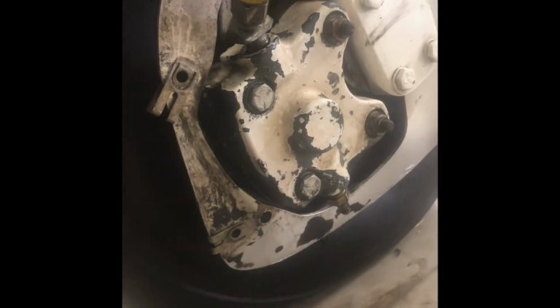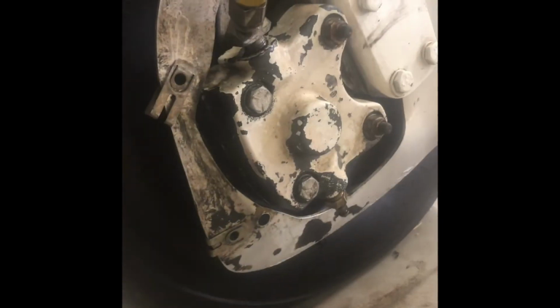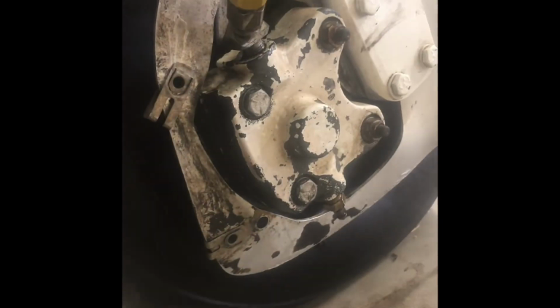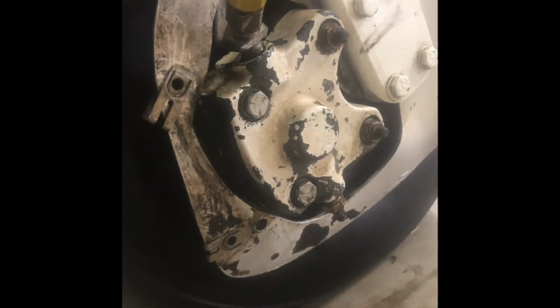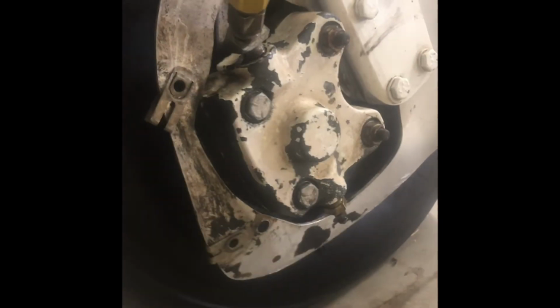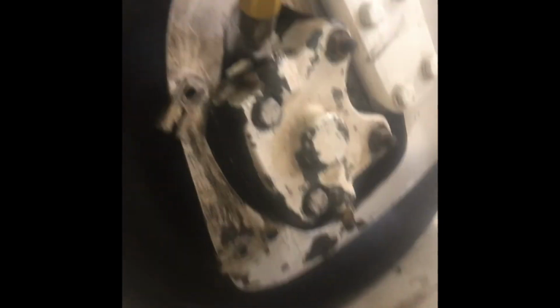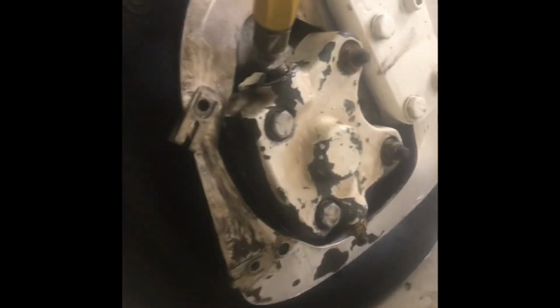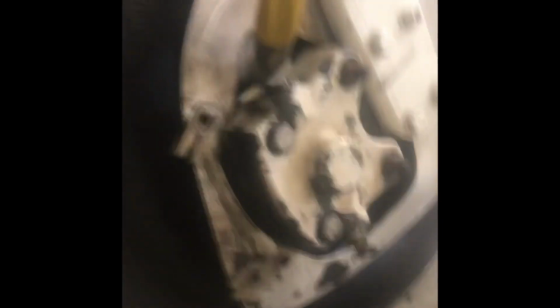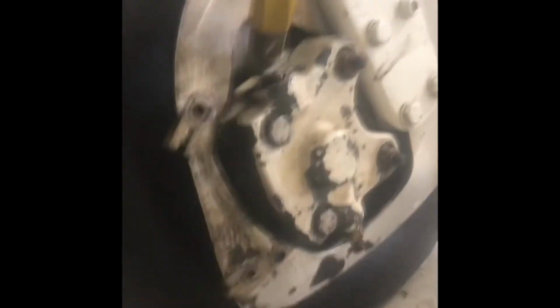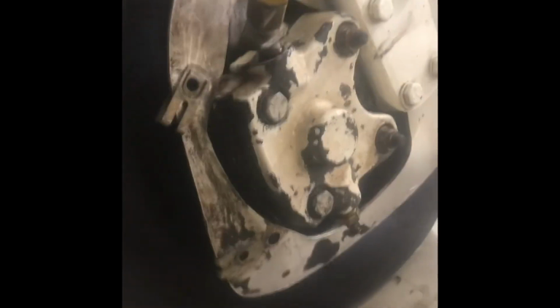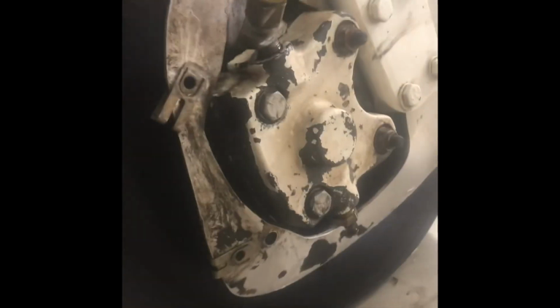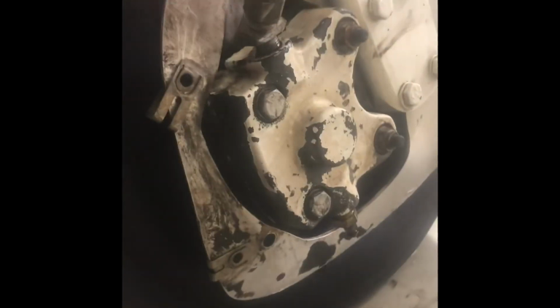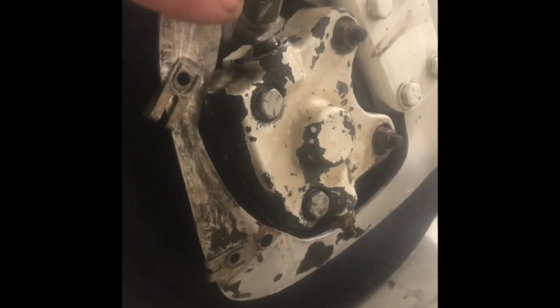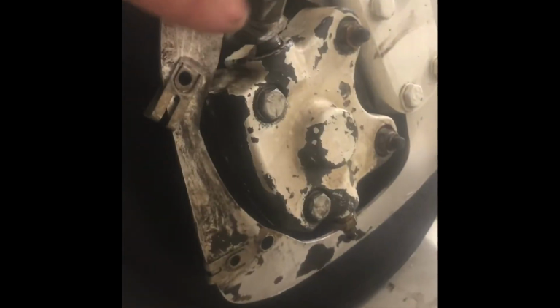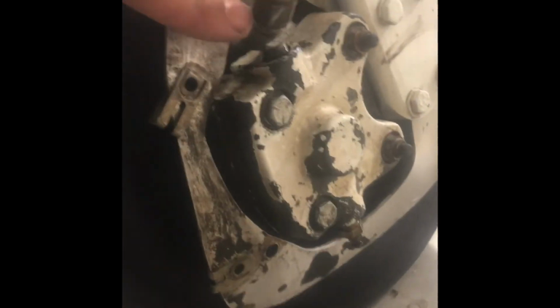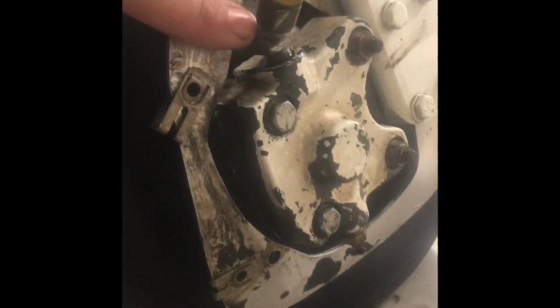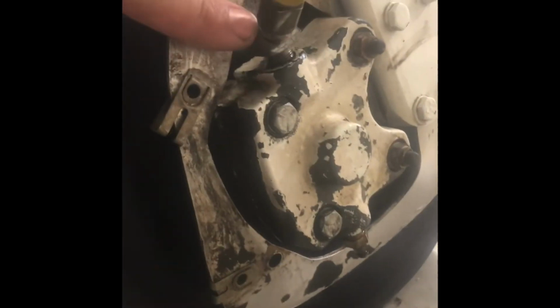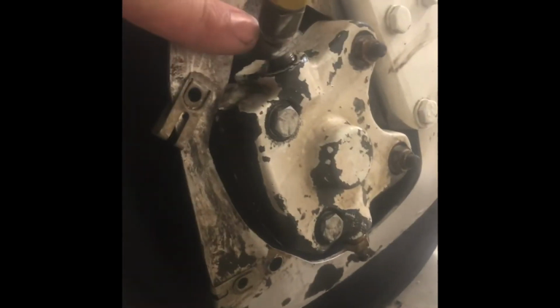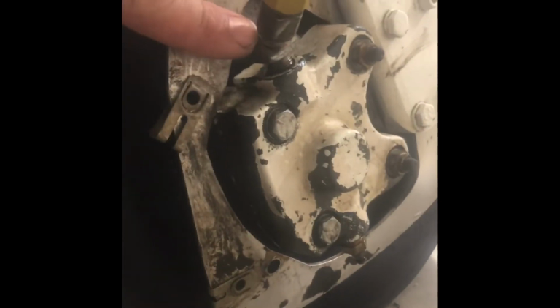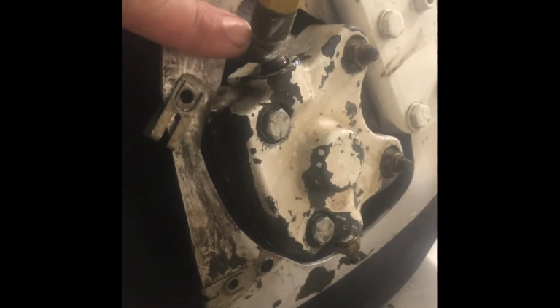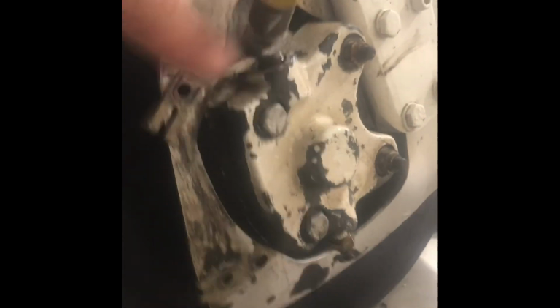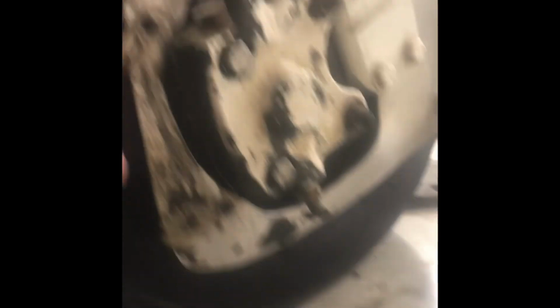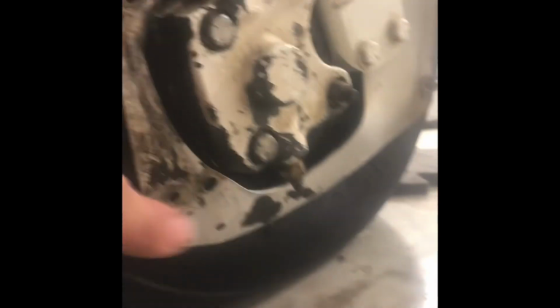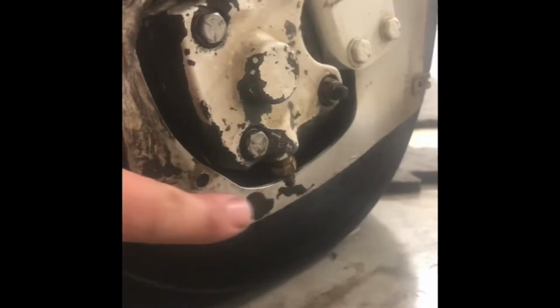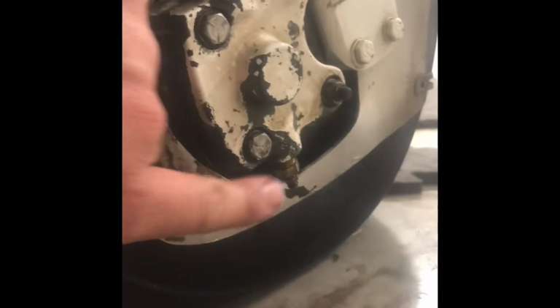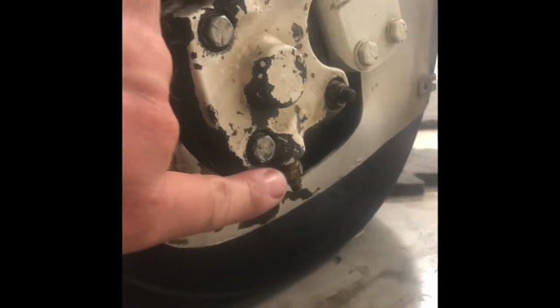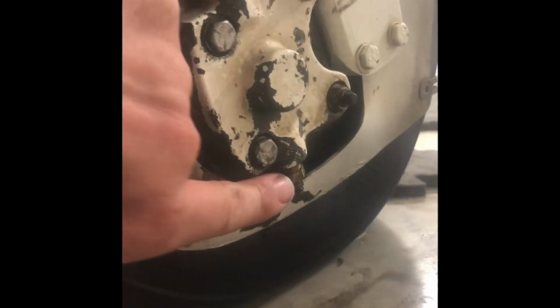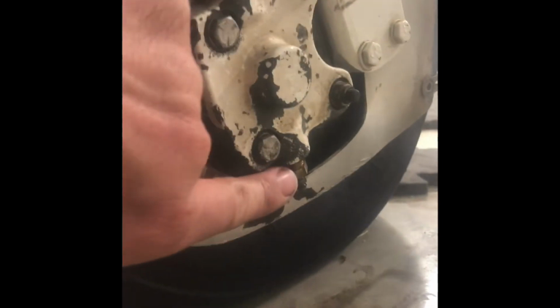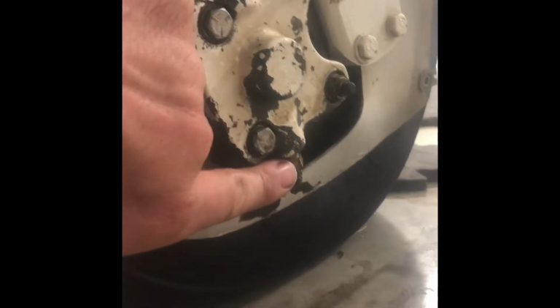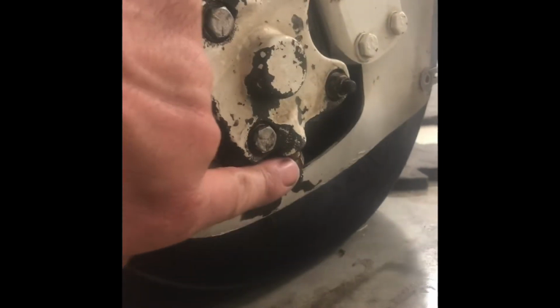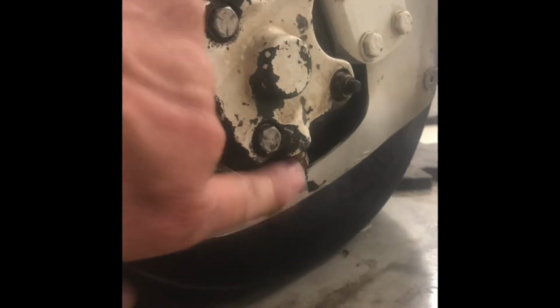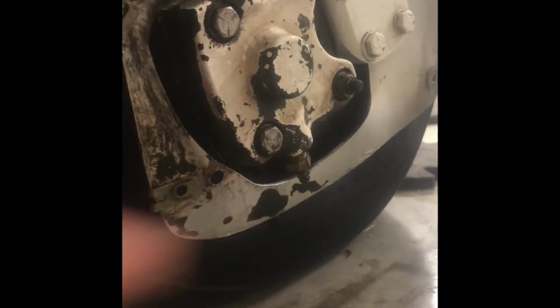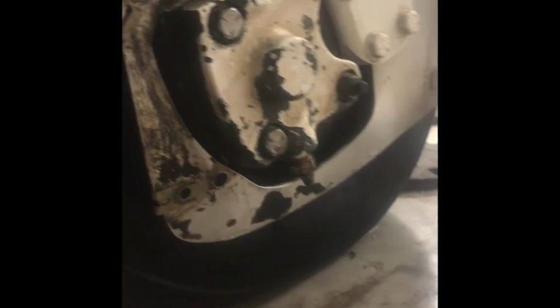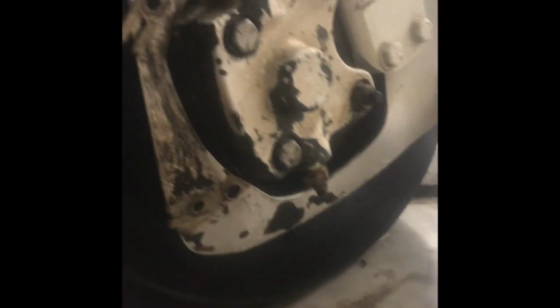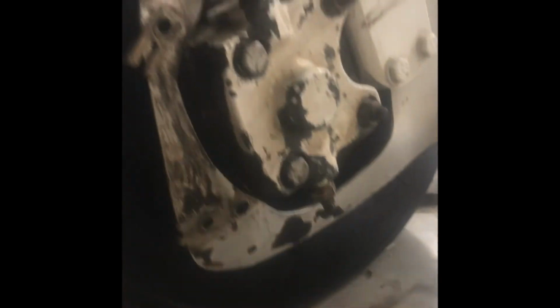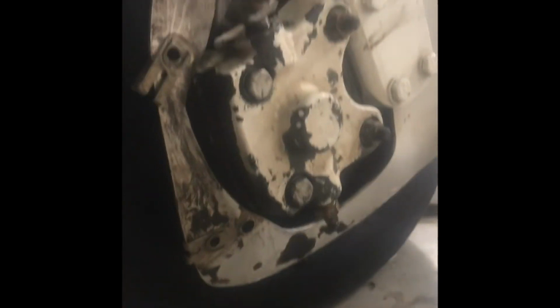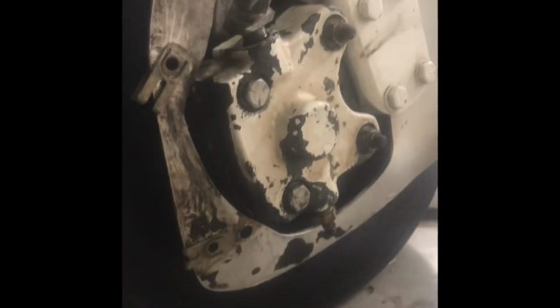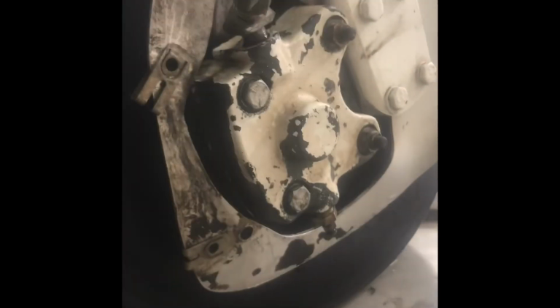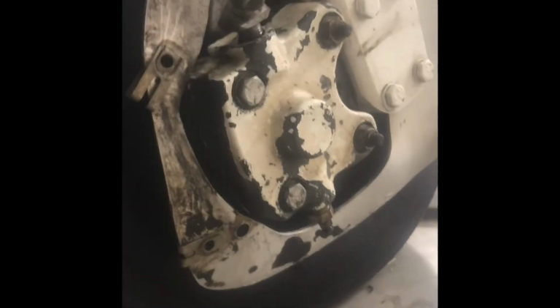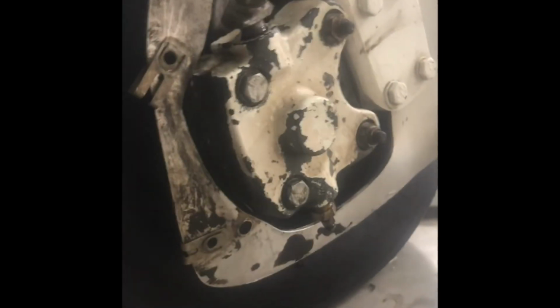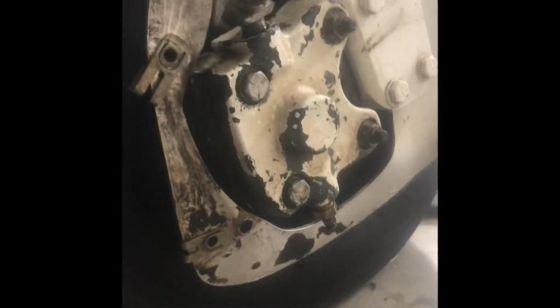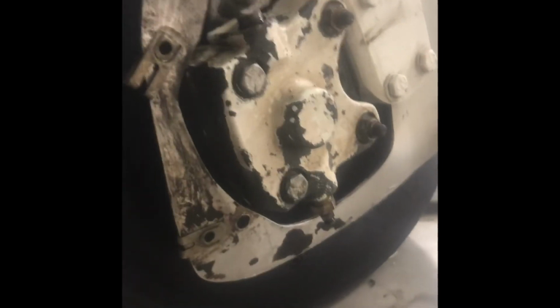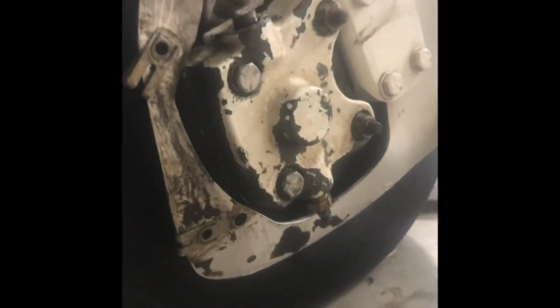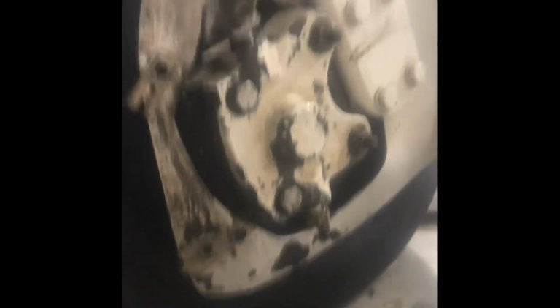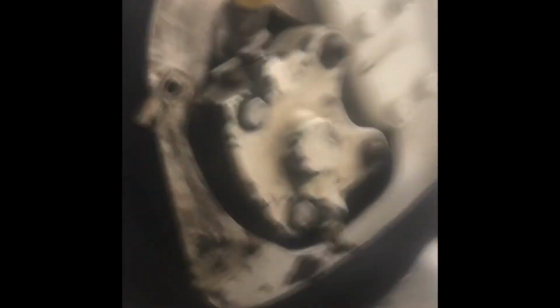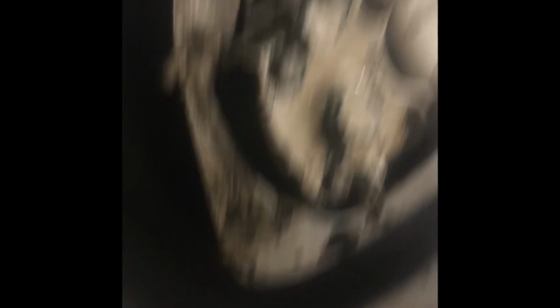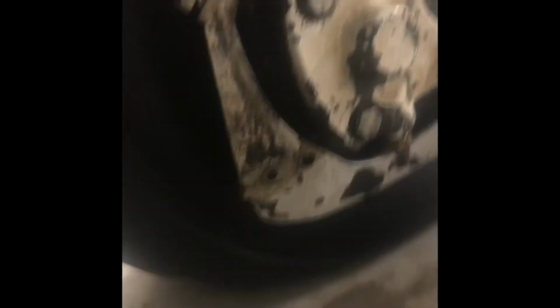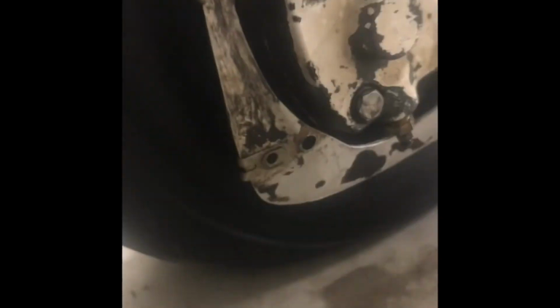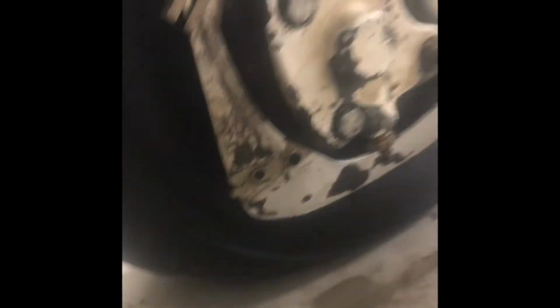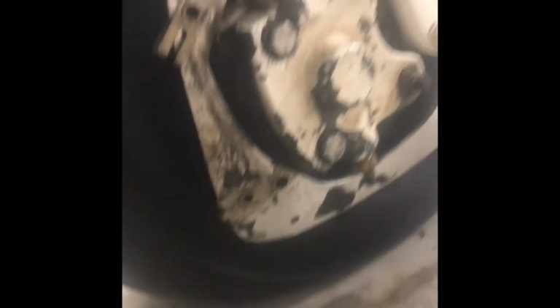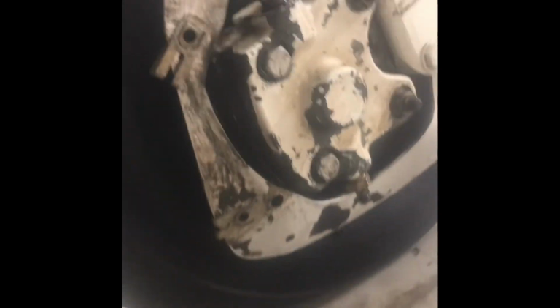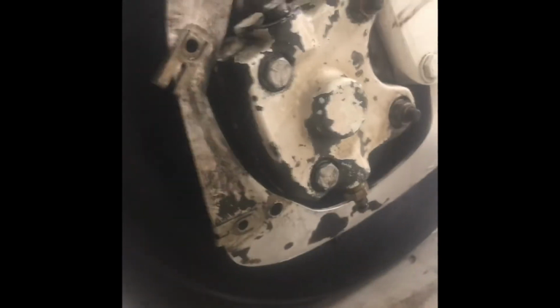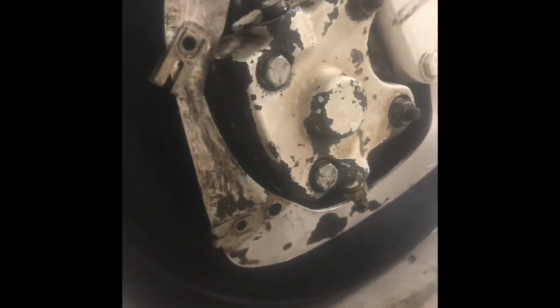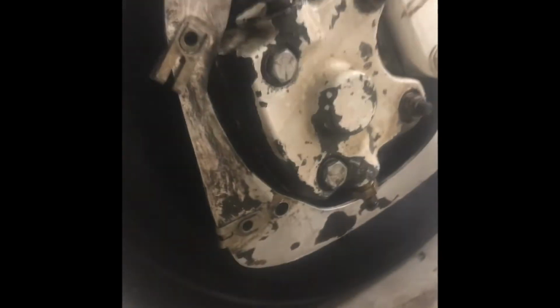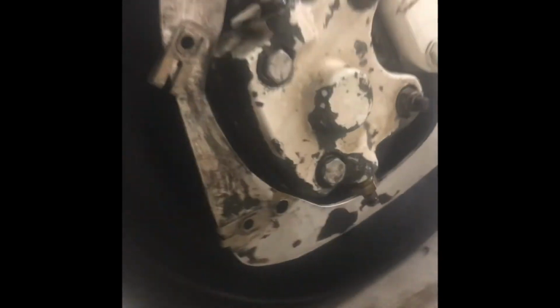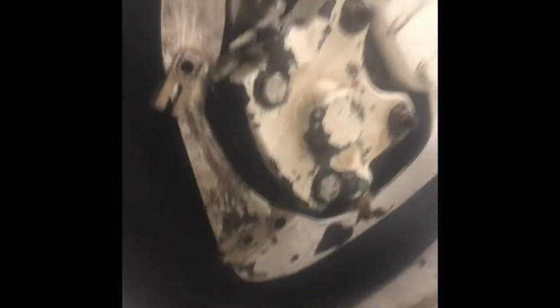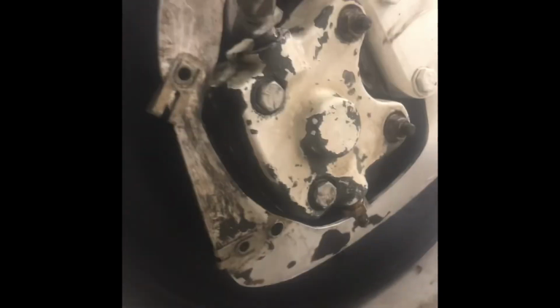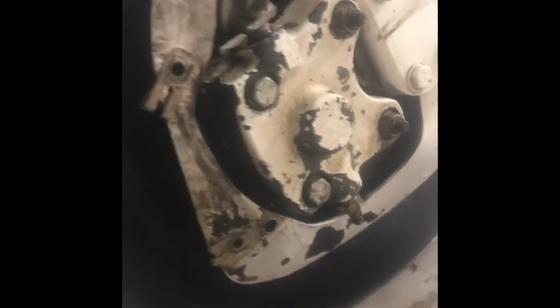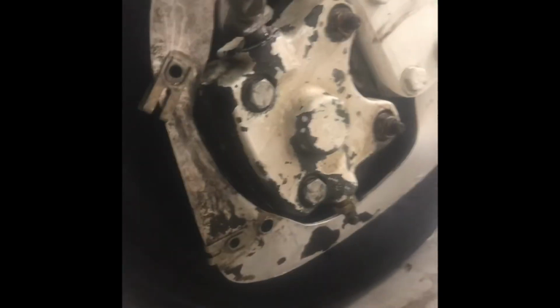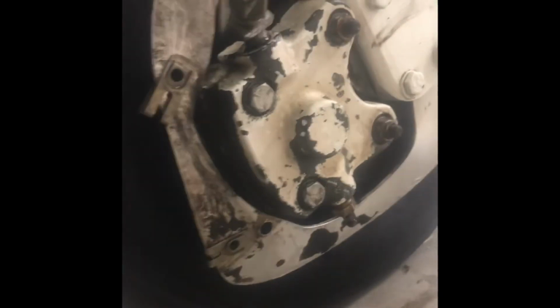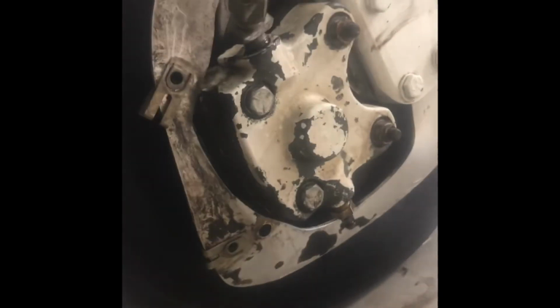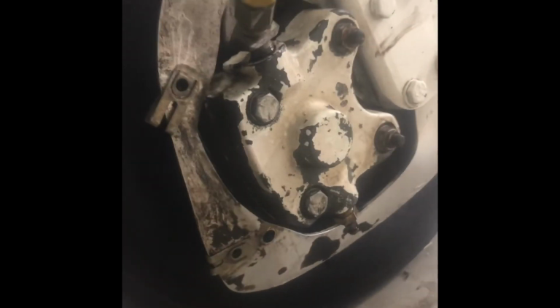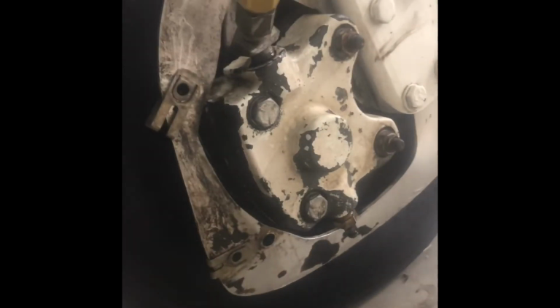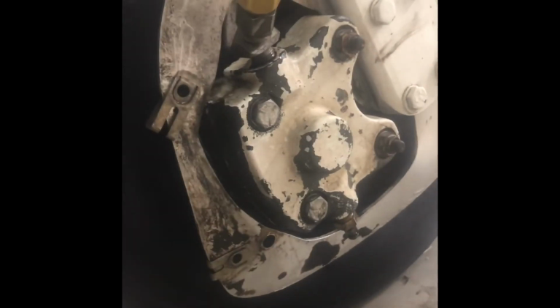Once installed, make sure you don't have any leaks here or here, and then once your brakes are bled properly, you're ready to rock. Have a good day.